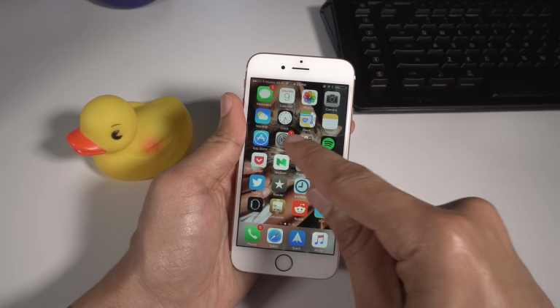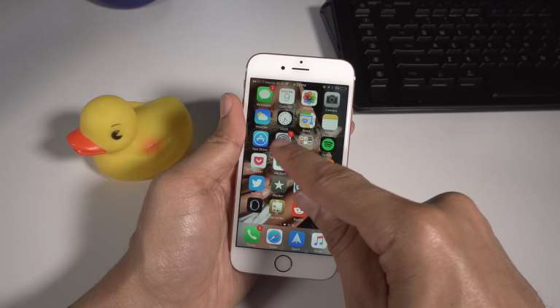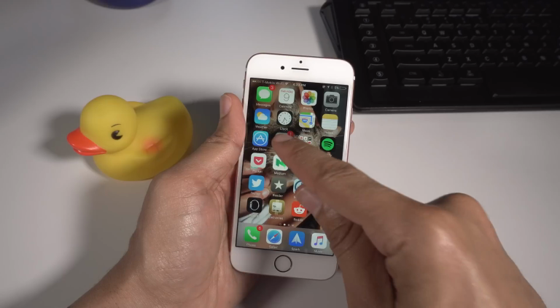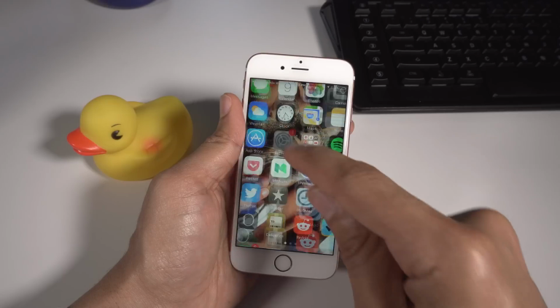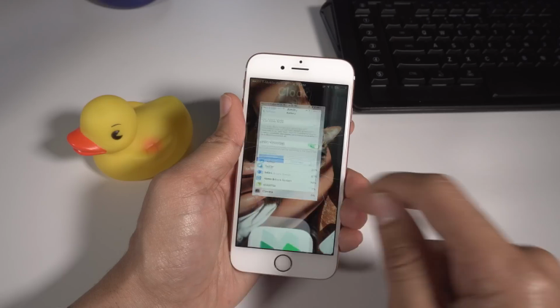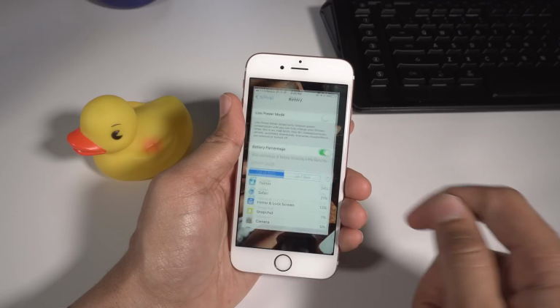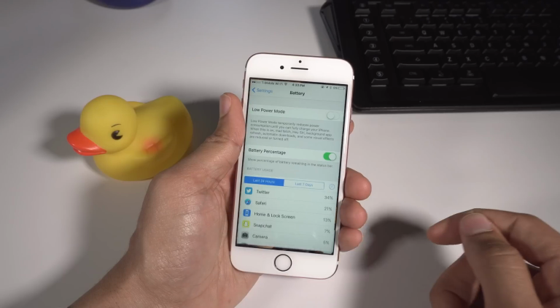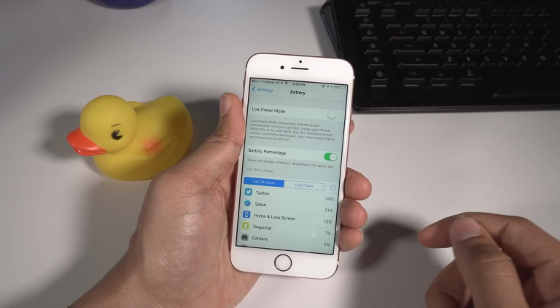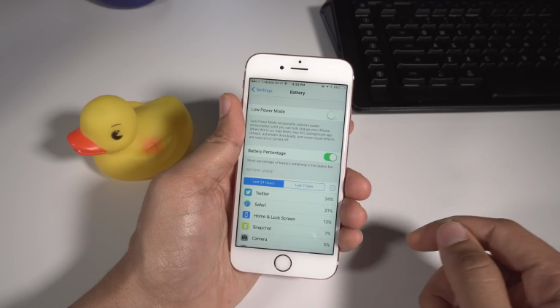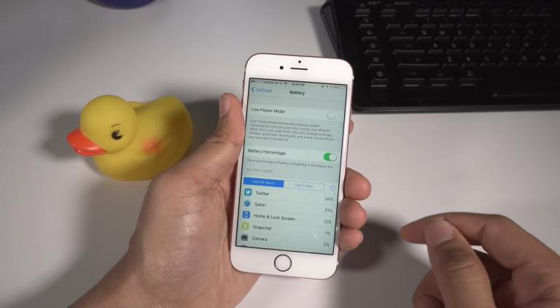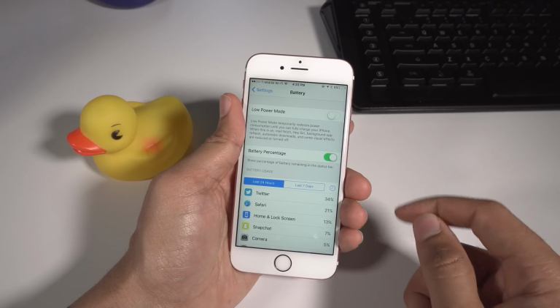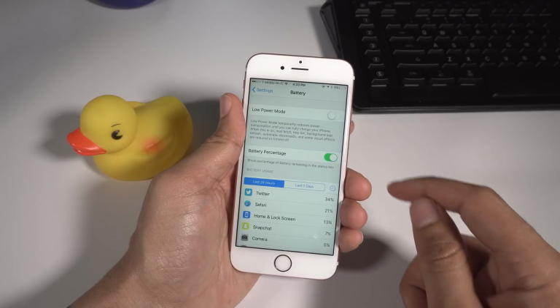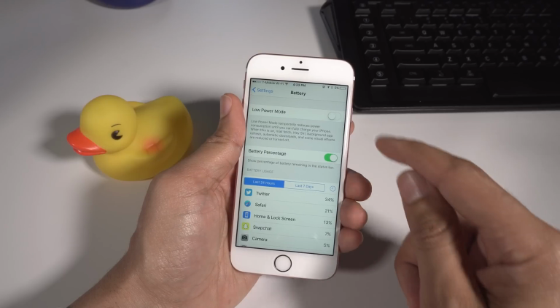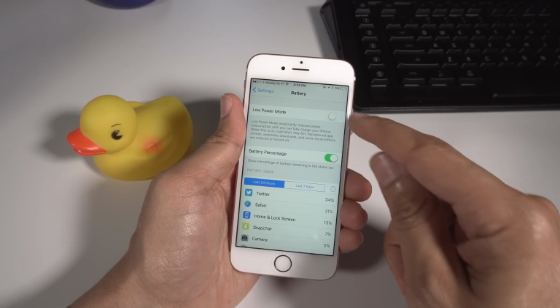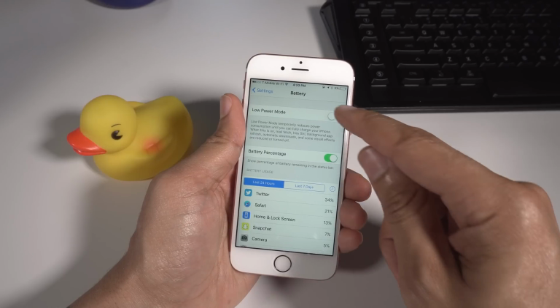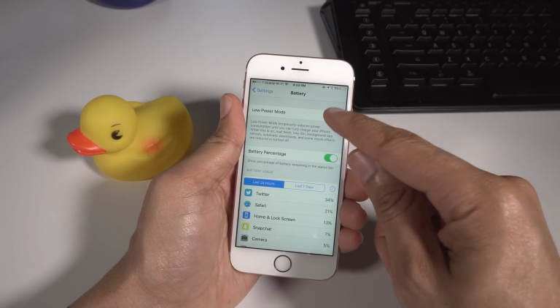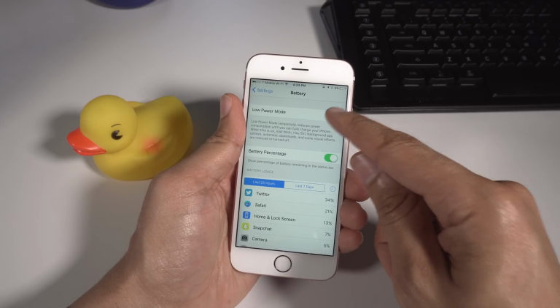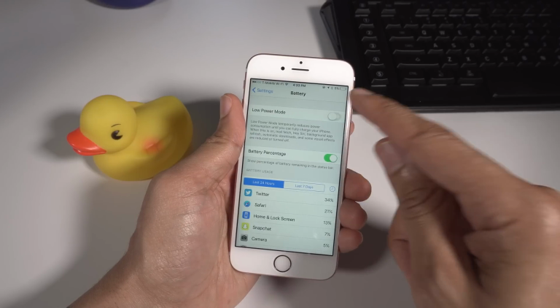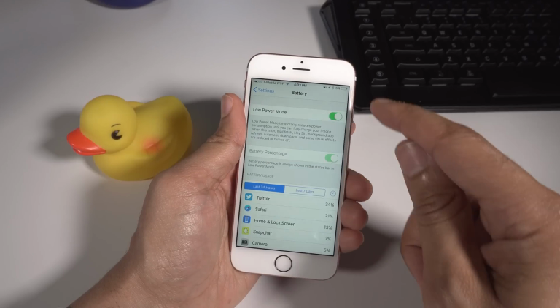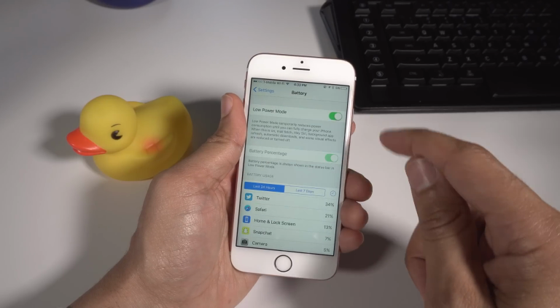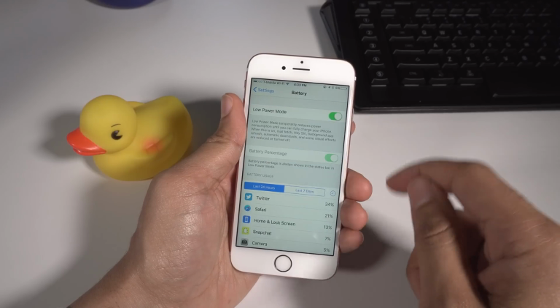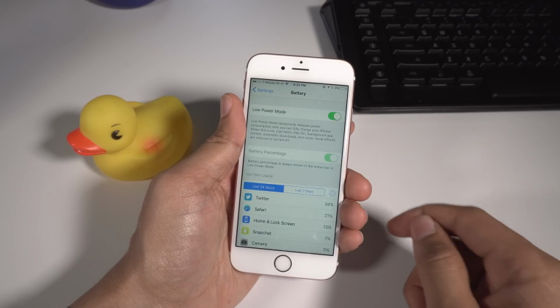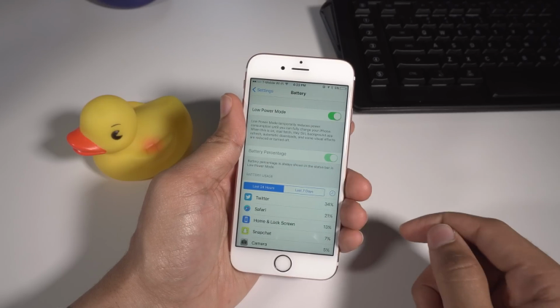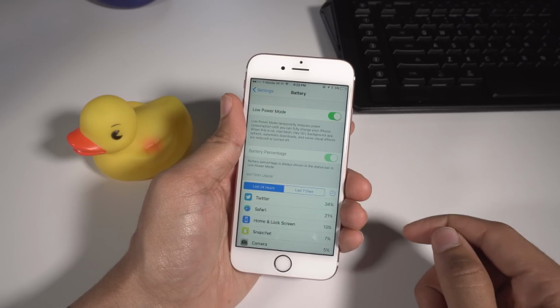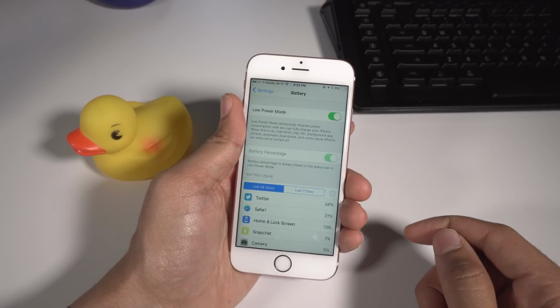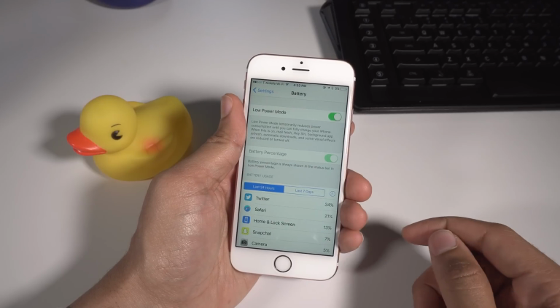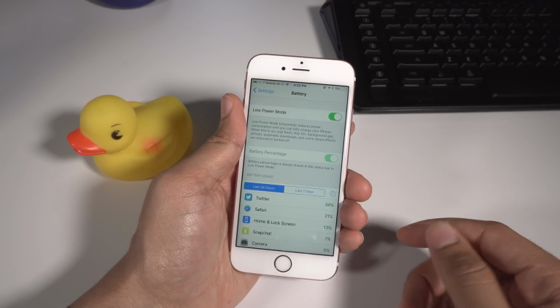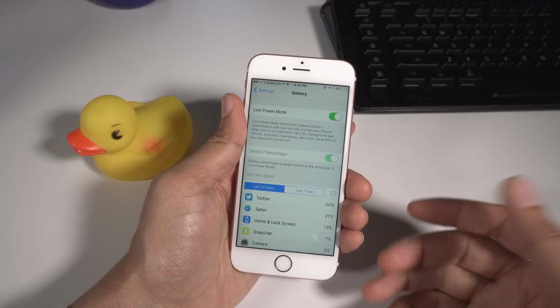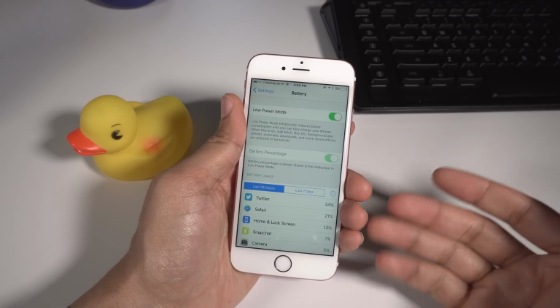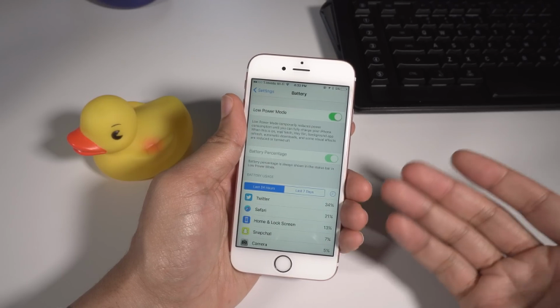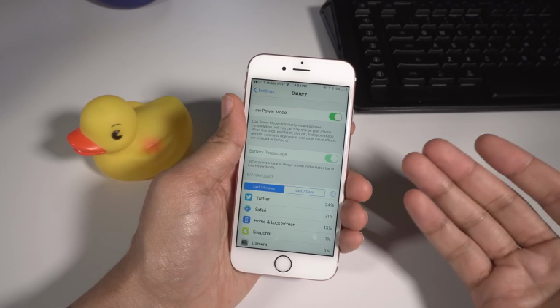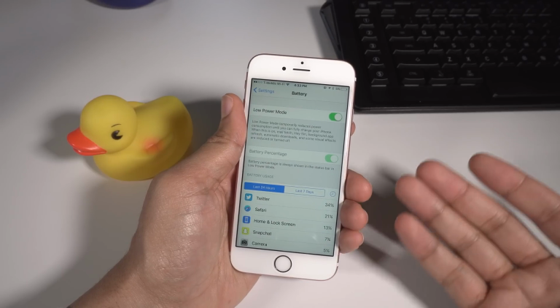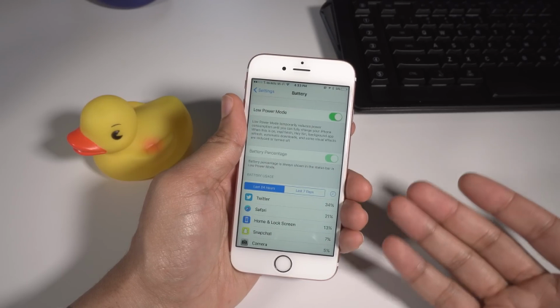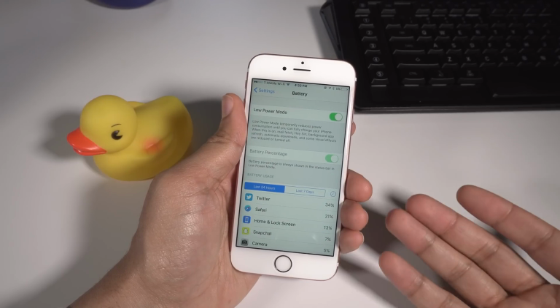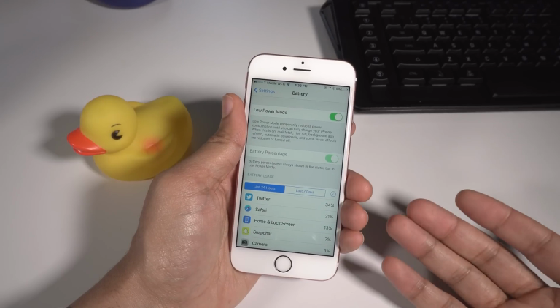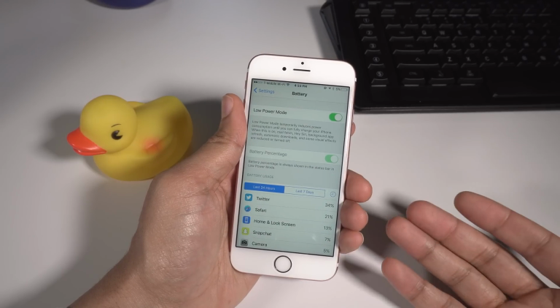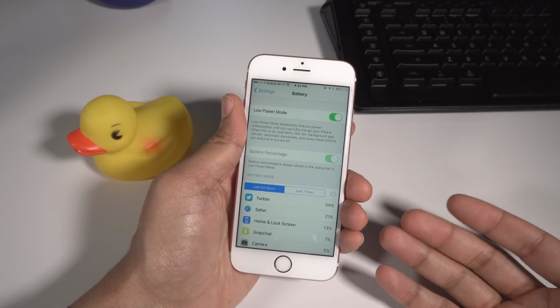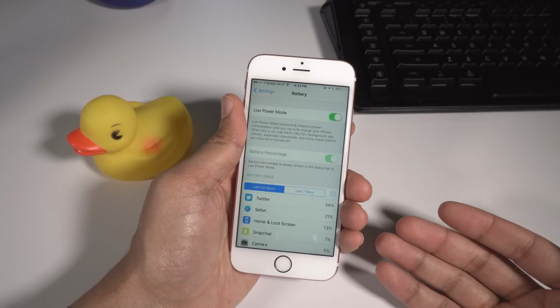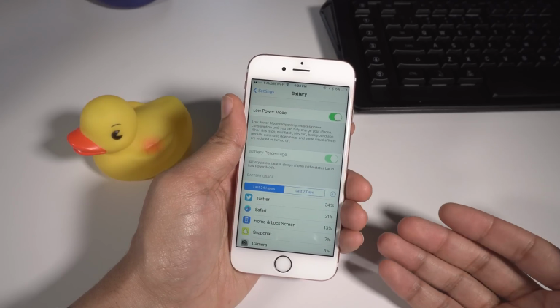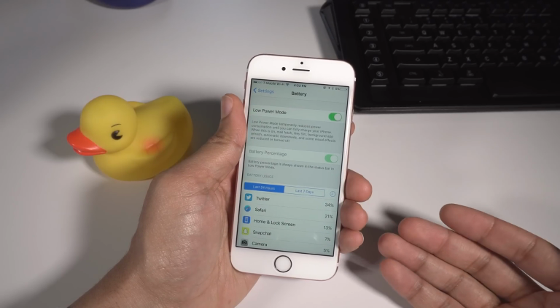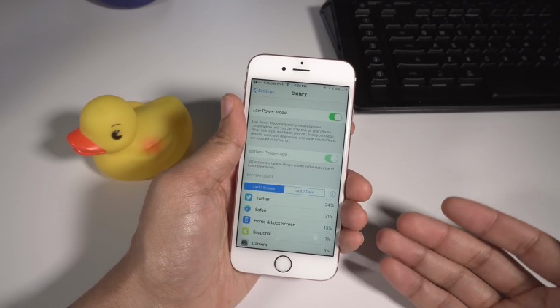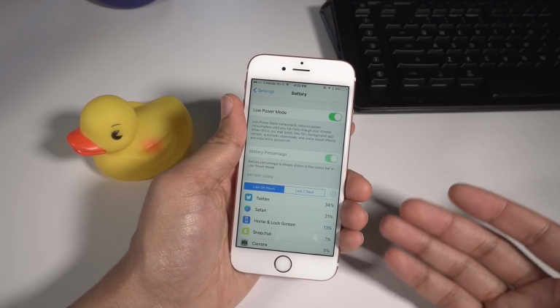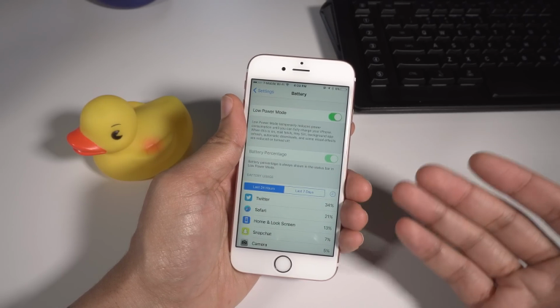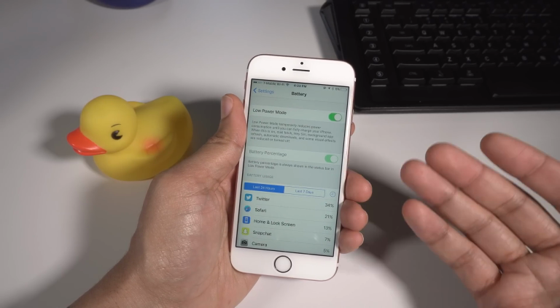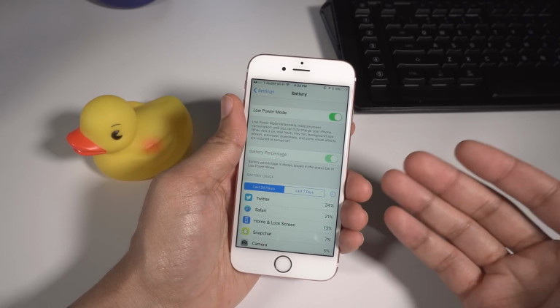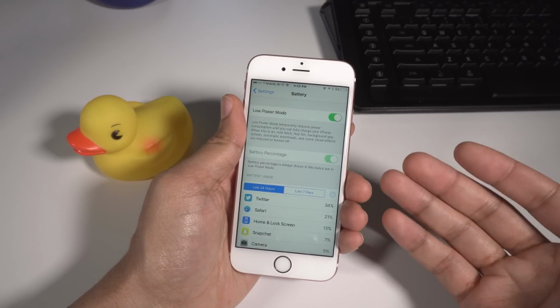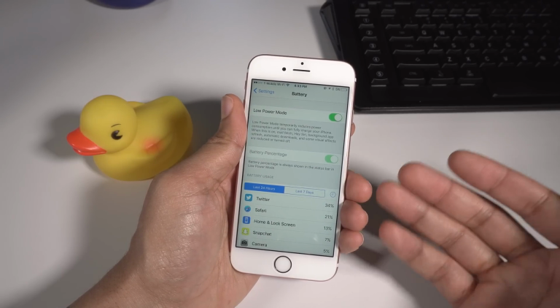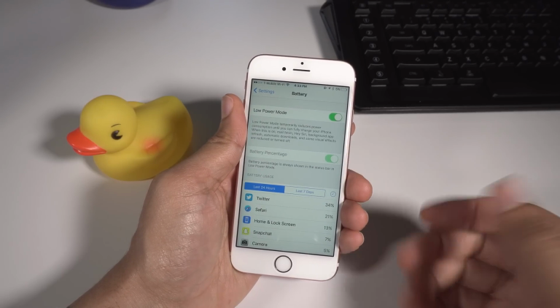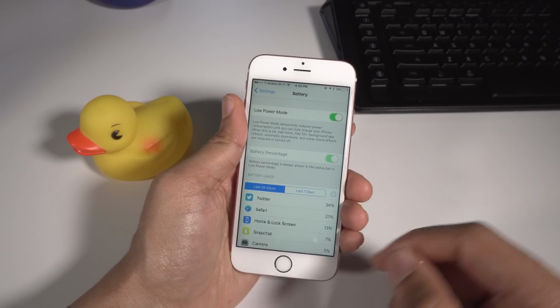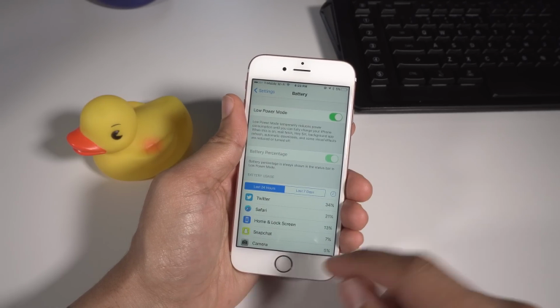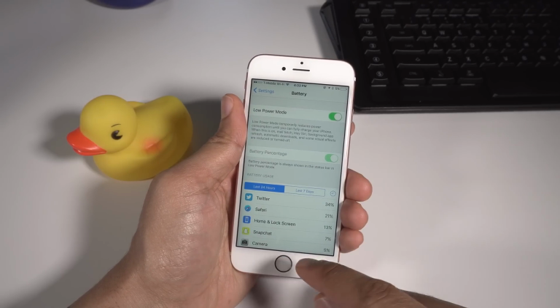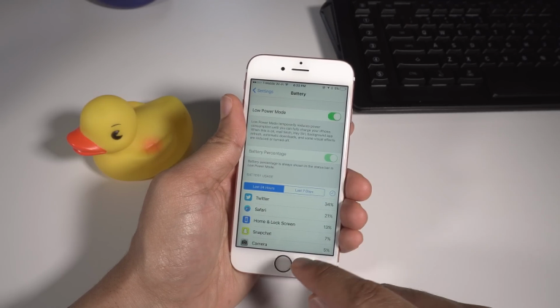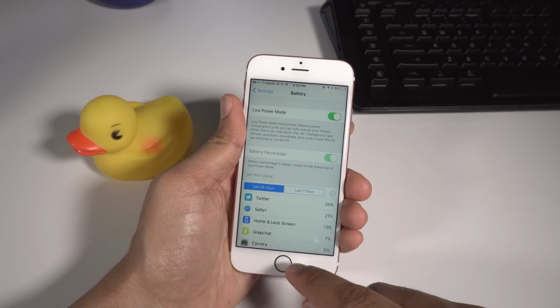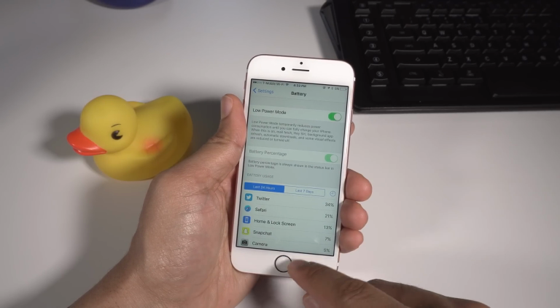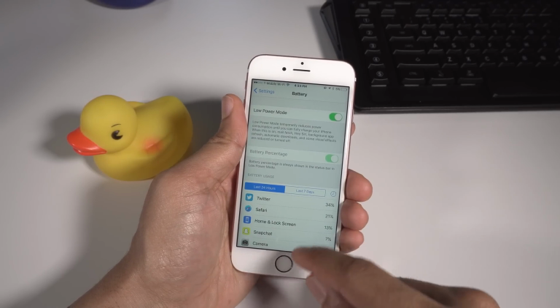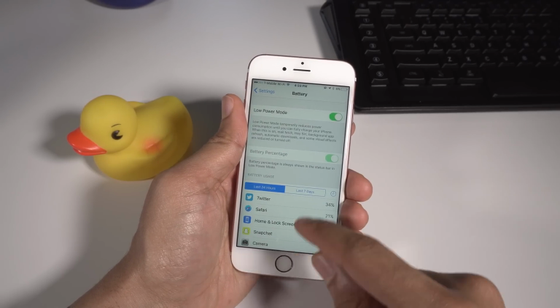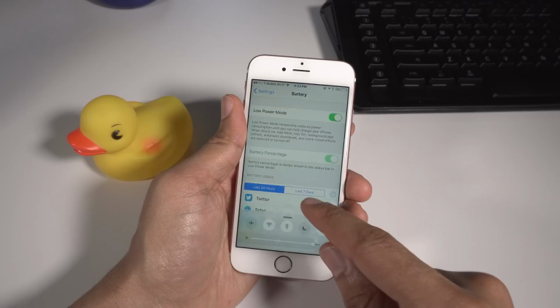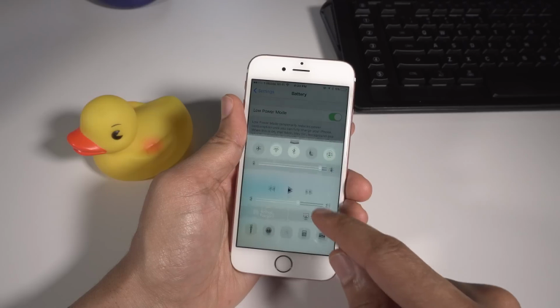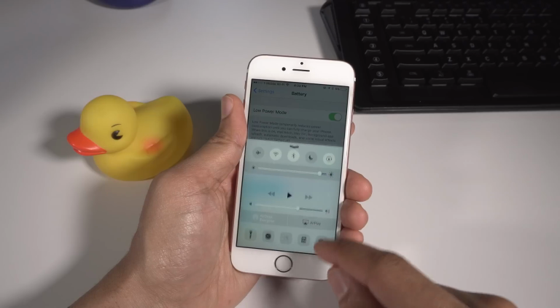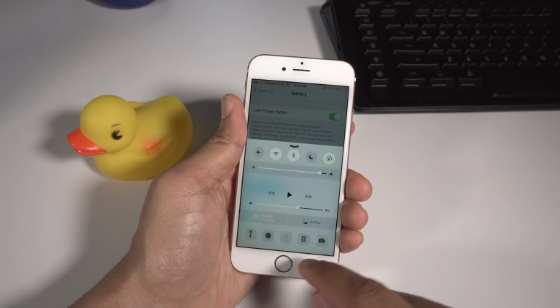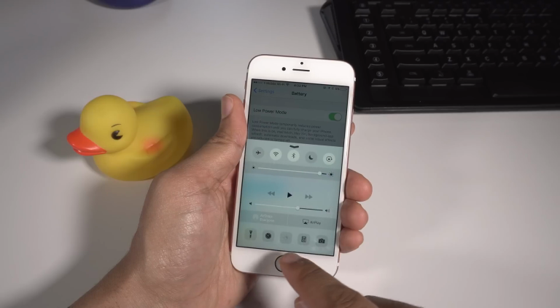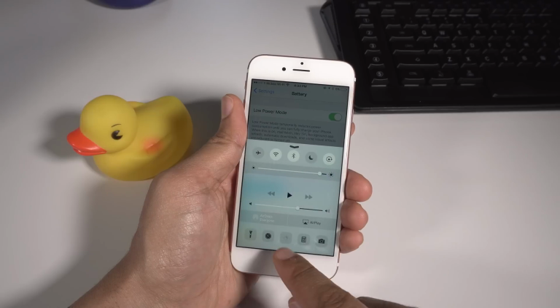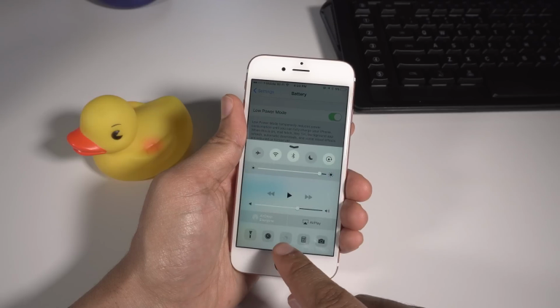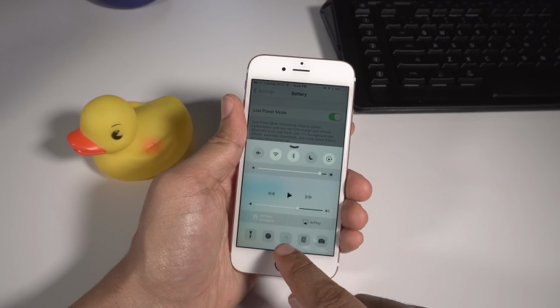To do so, you actually have to press the sleep button just at the right time as Siri is enabling night shift mode.